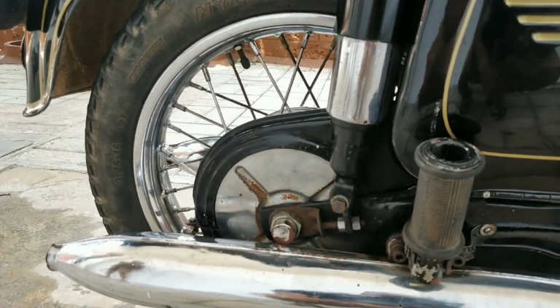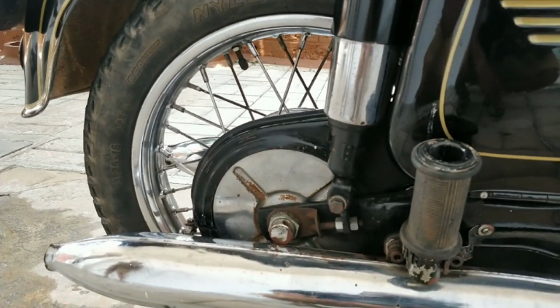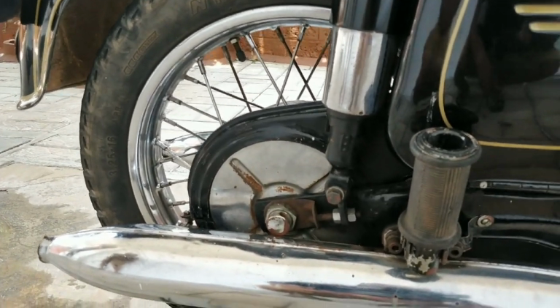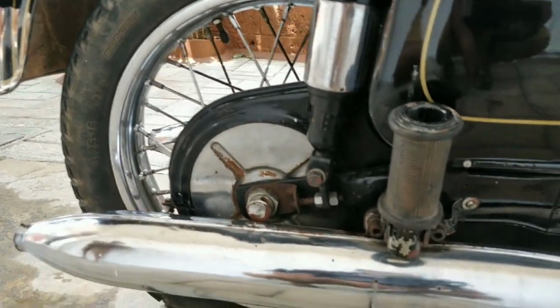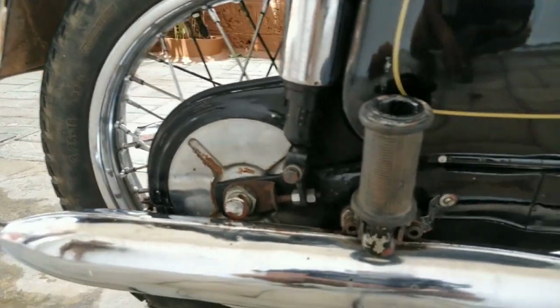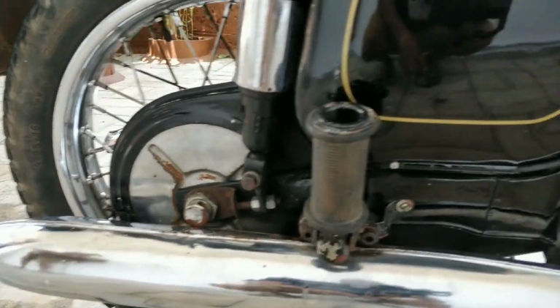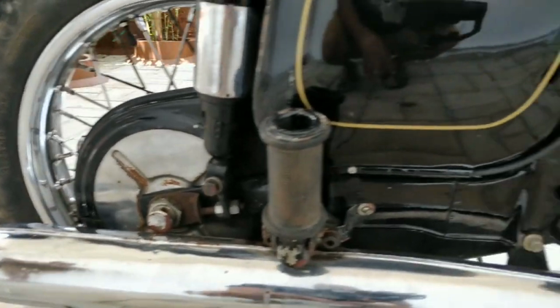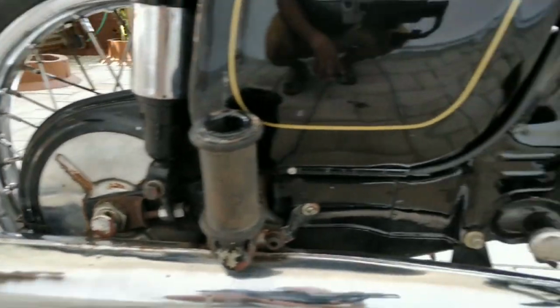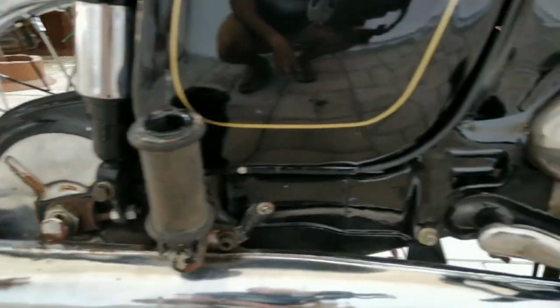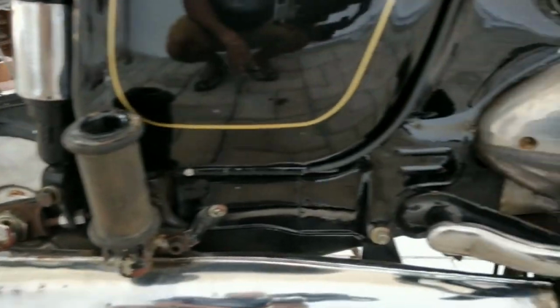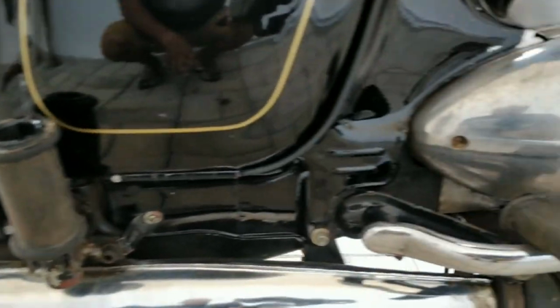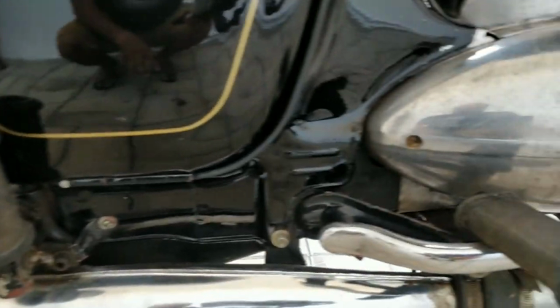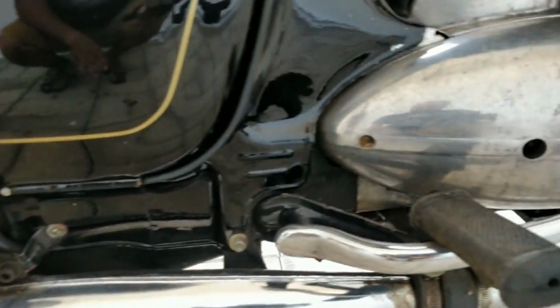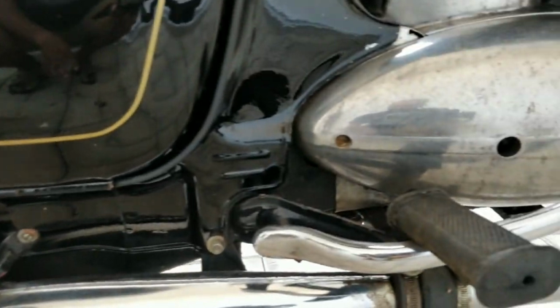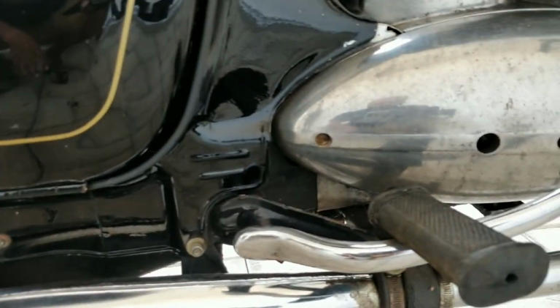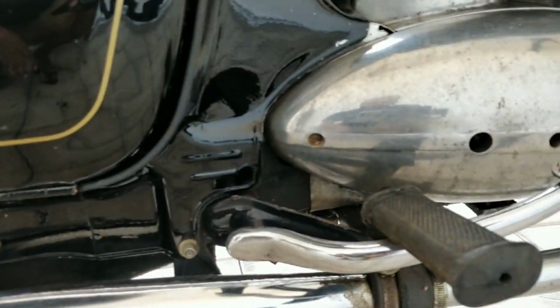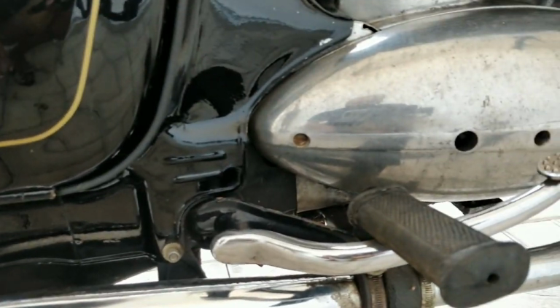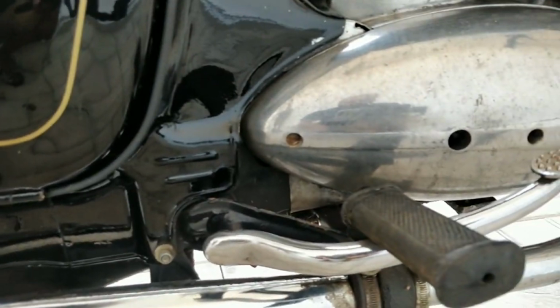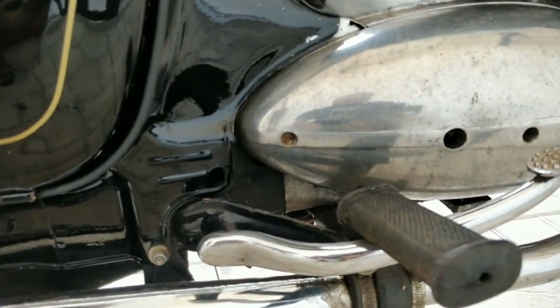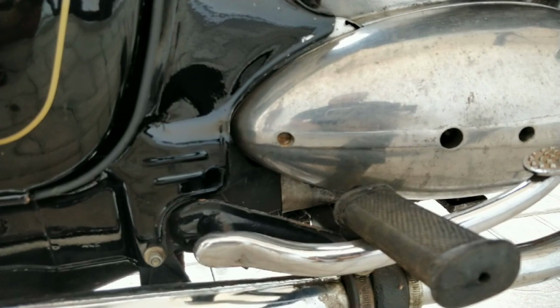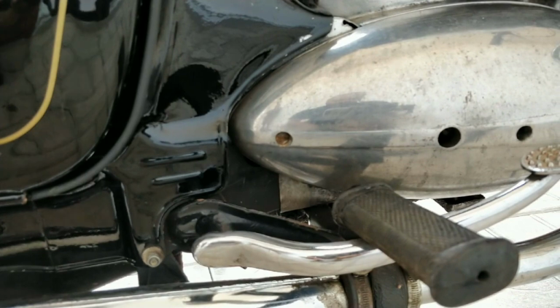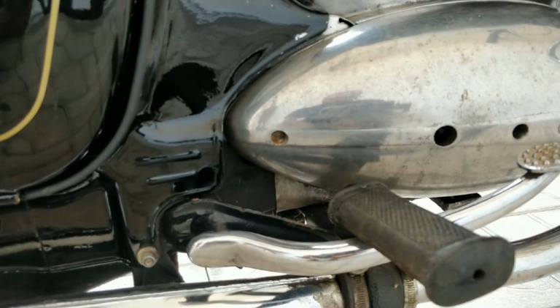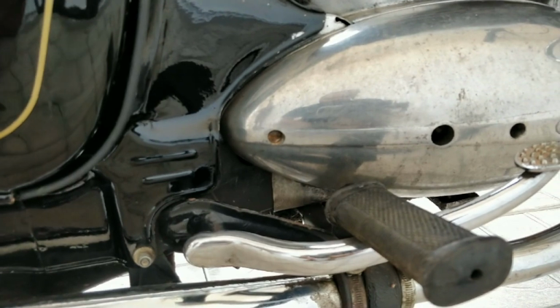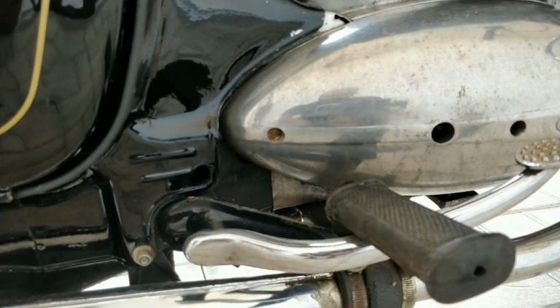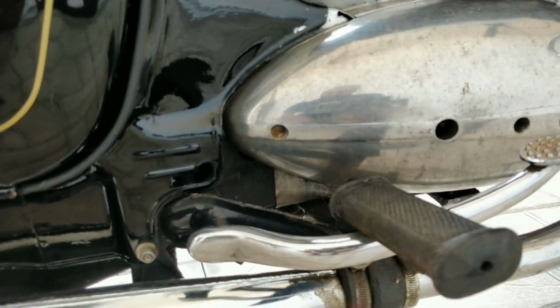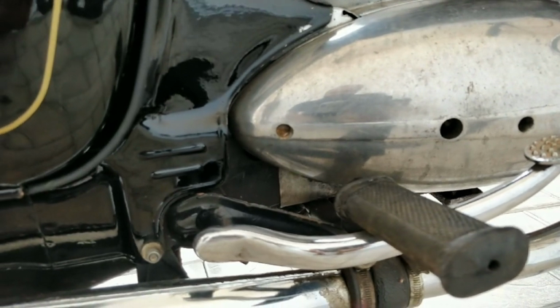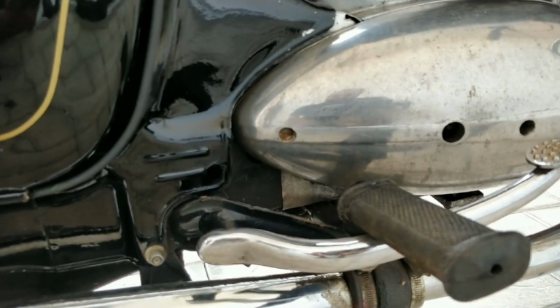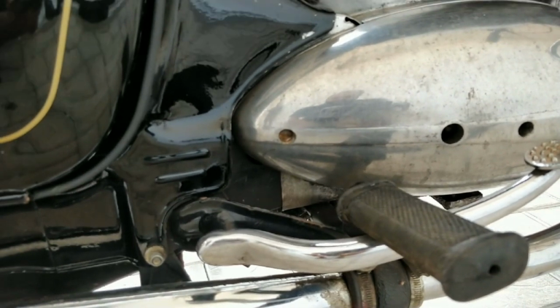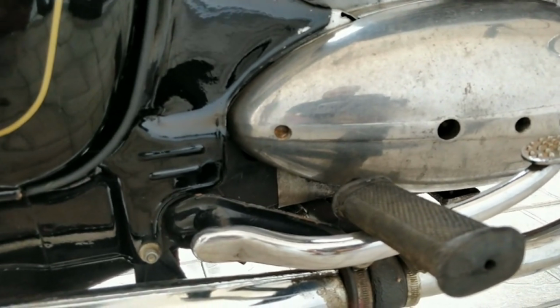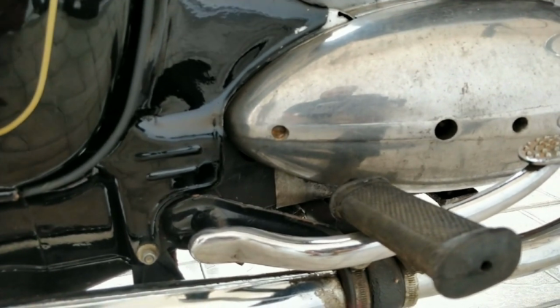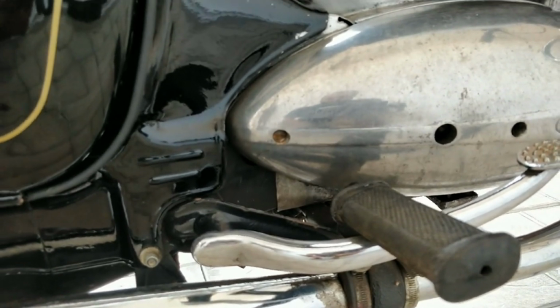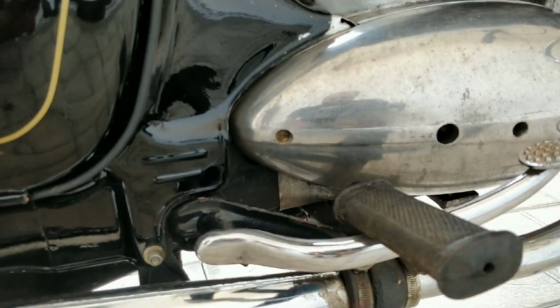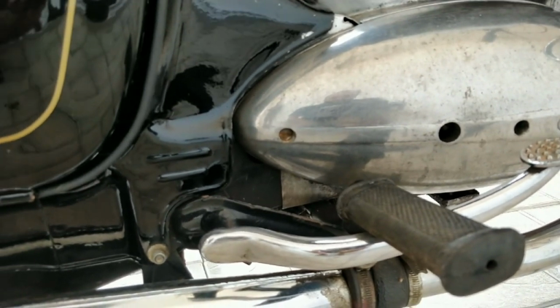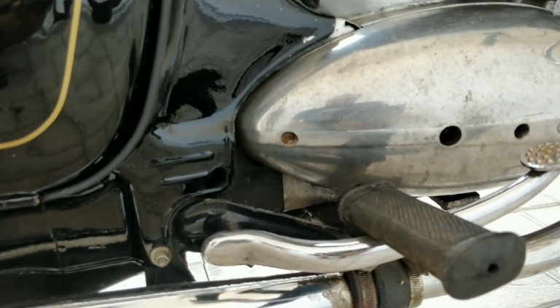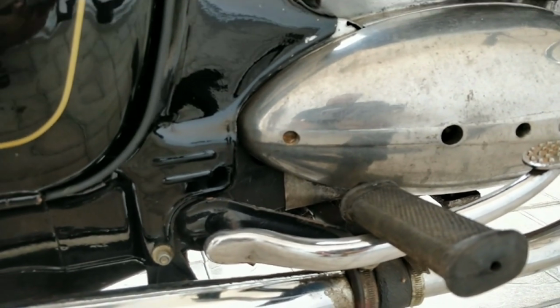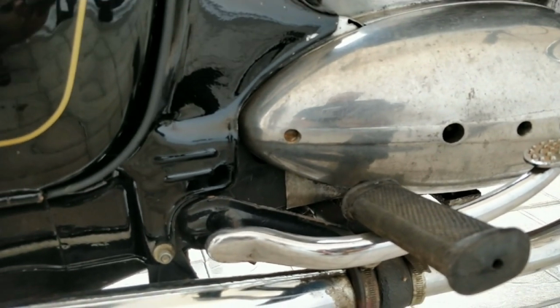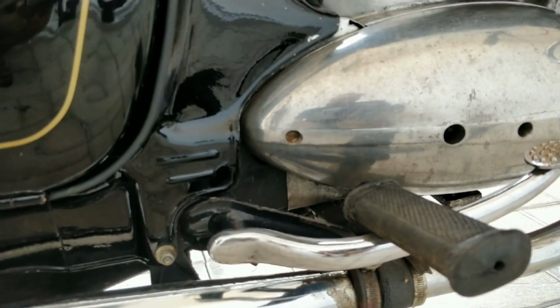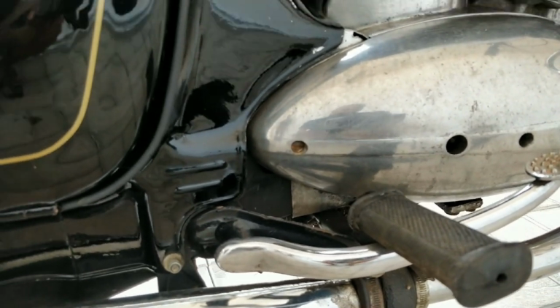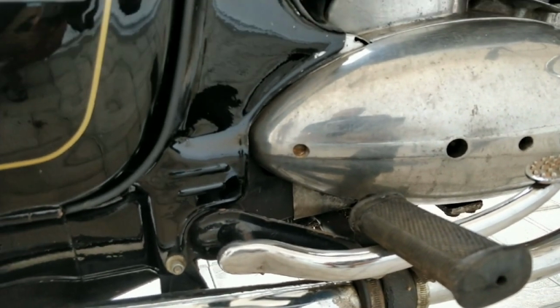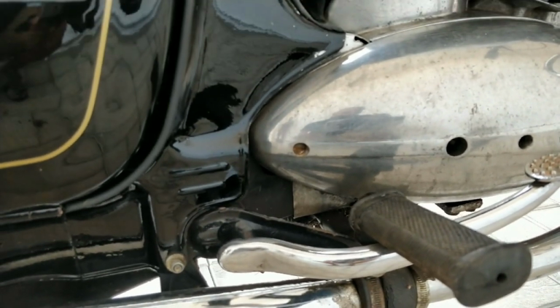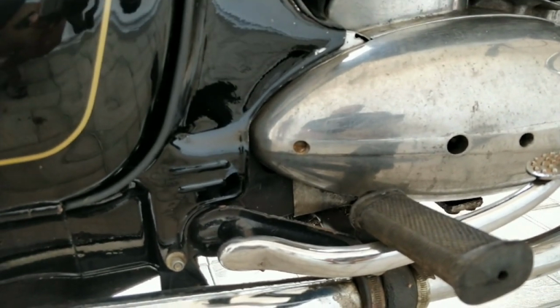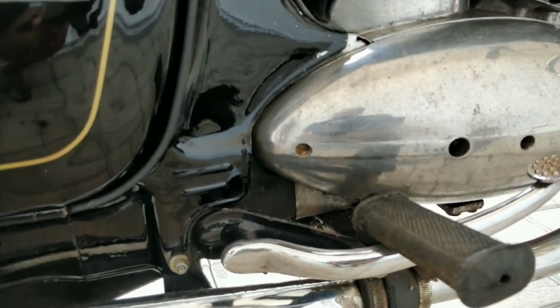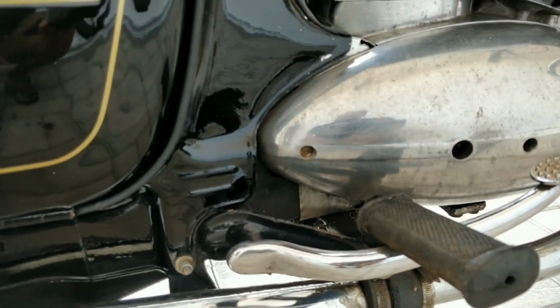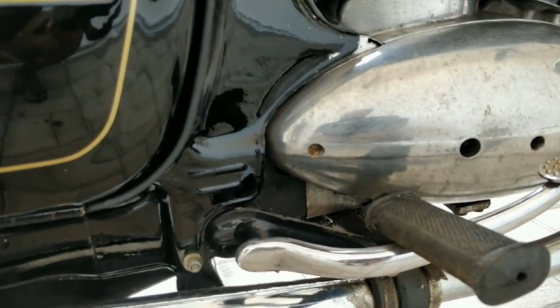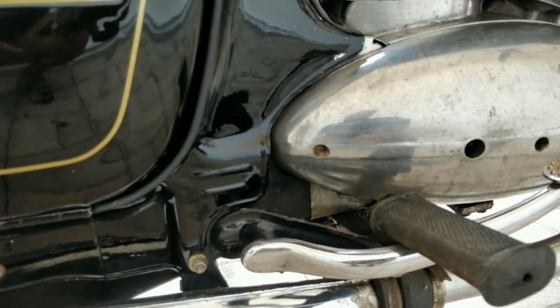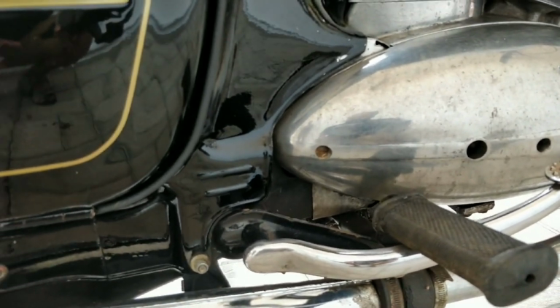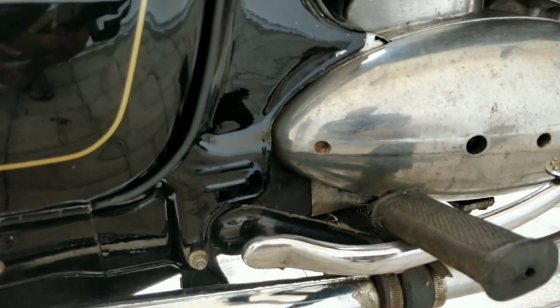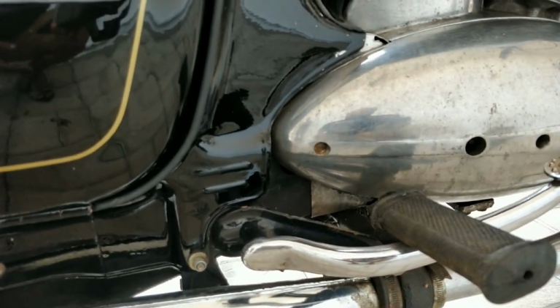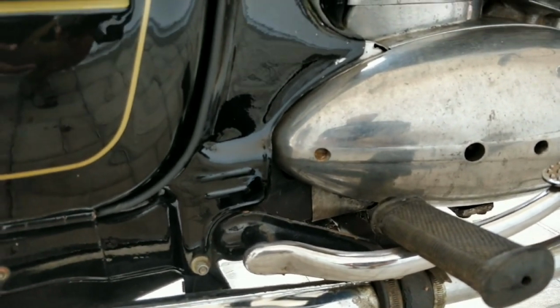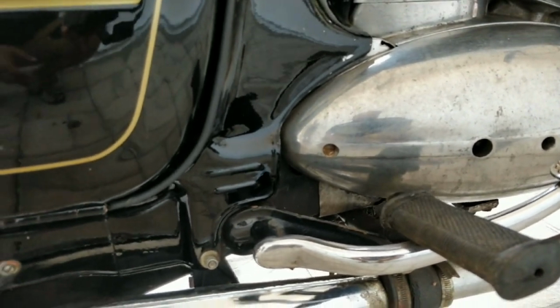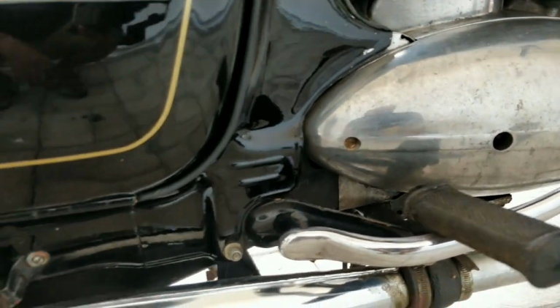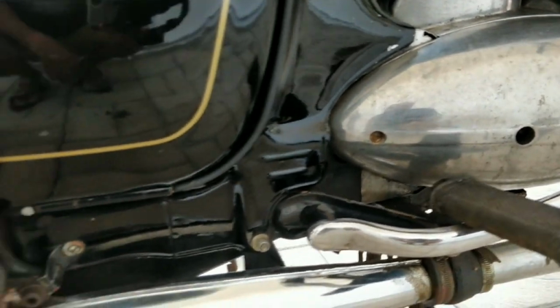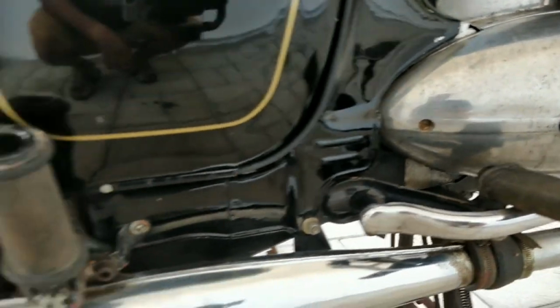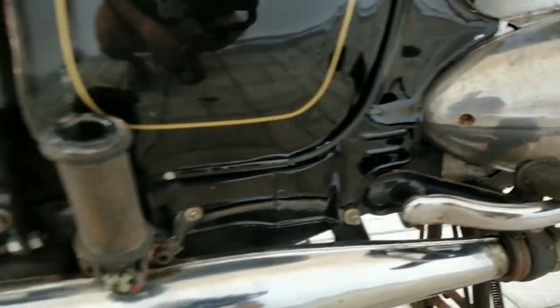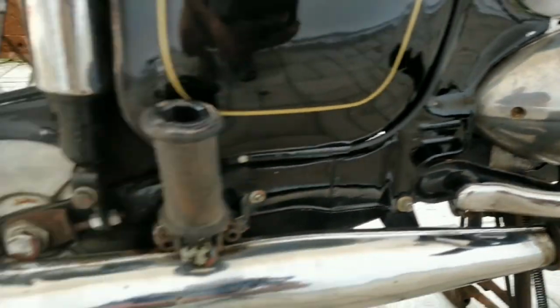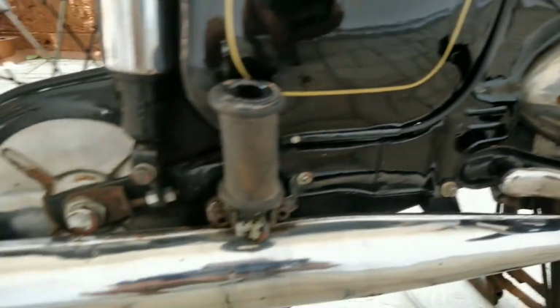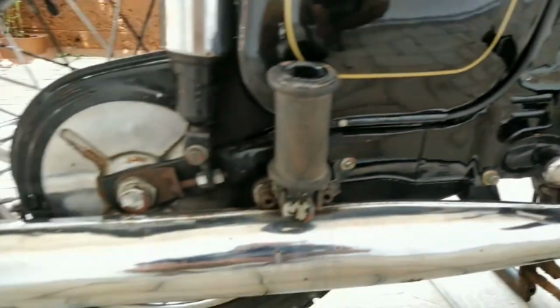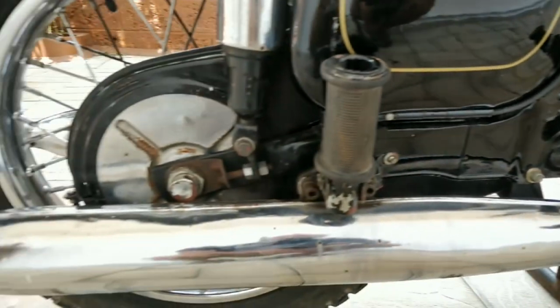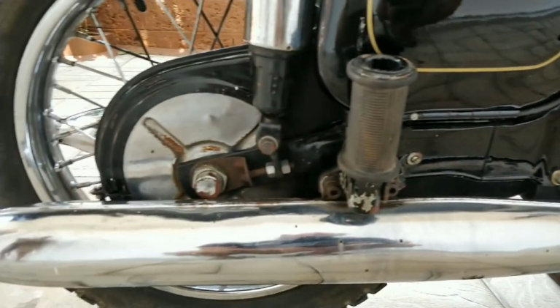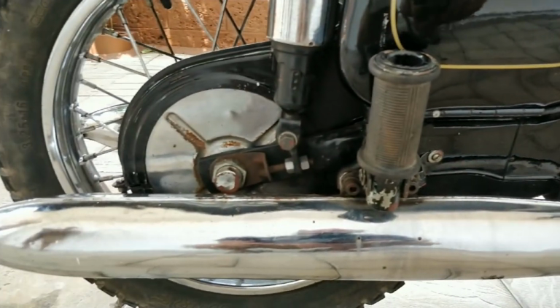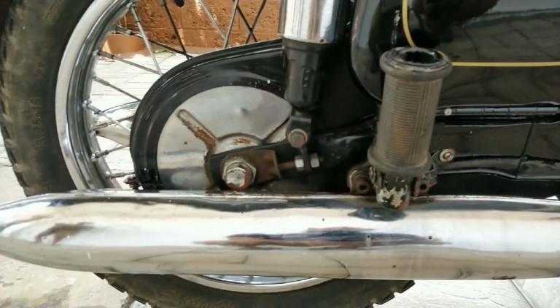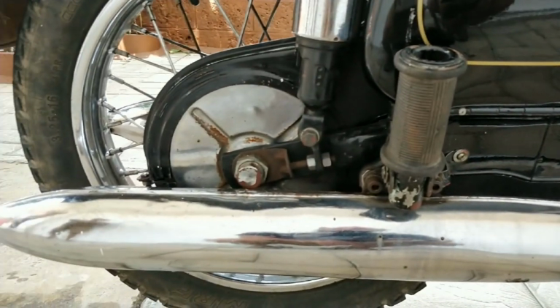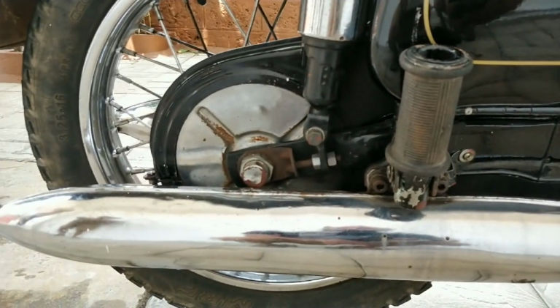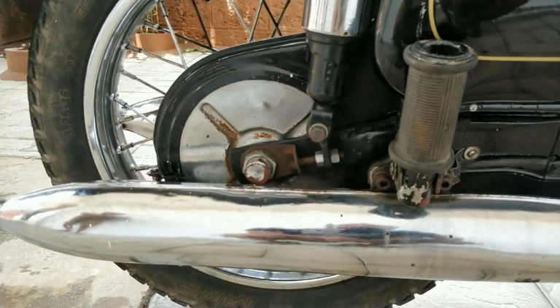Today, every 500 kilometers you have to stop your vehicle, lube the chain manually, and then continue. But here — what a technology they had.